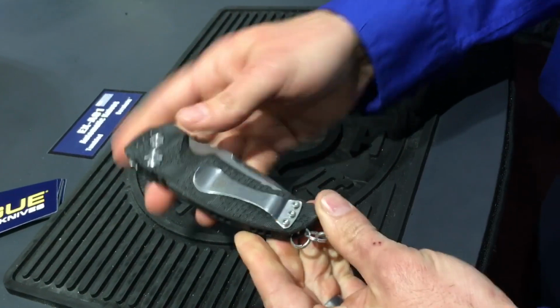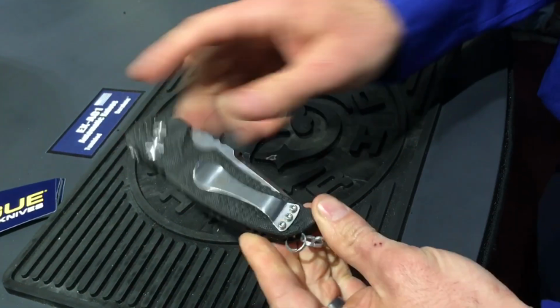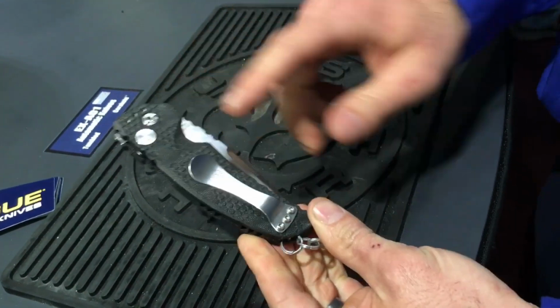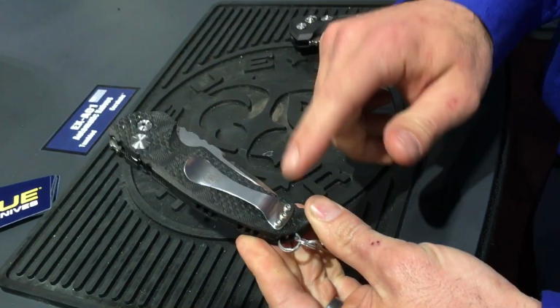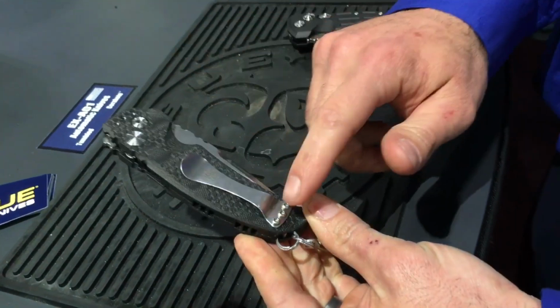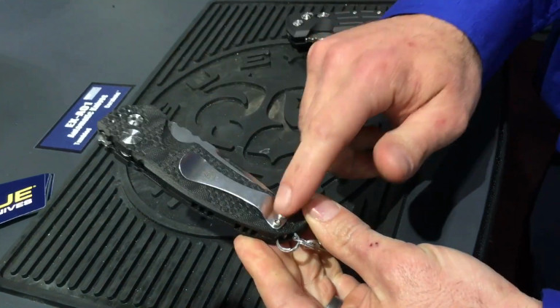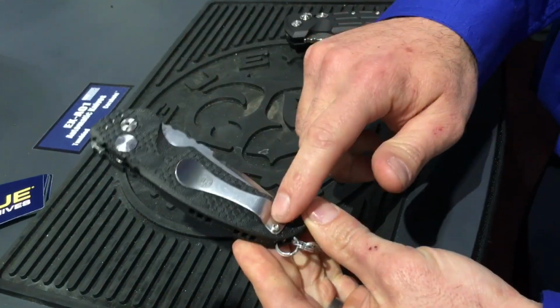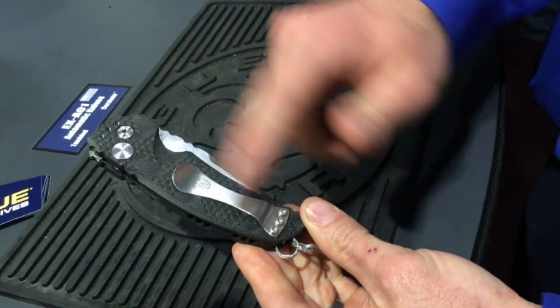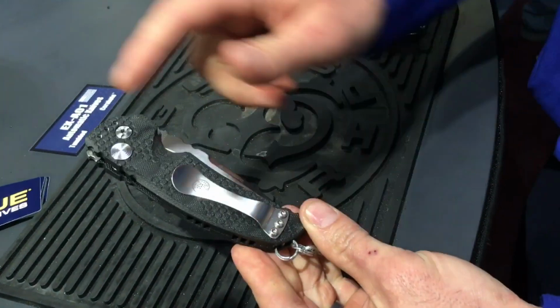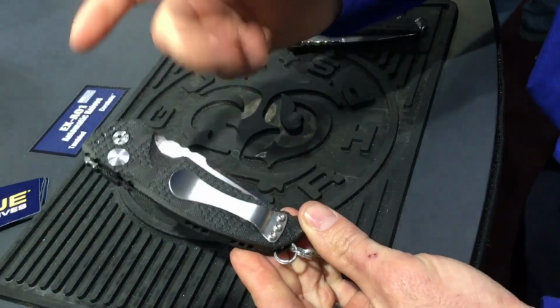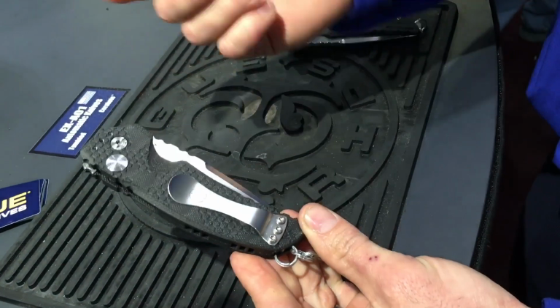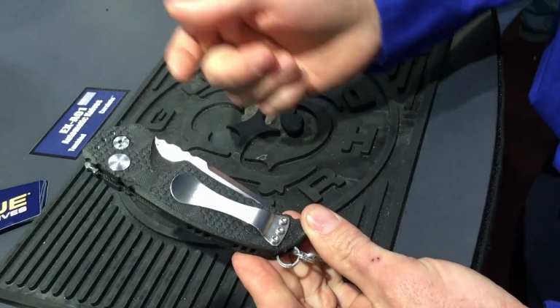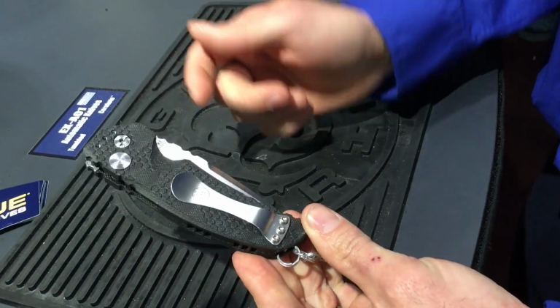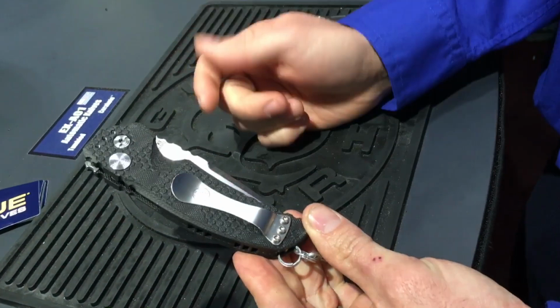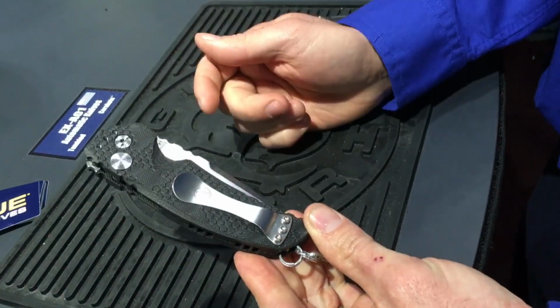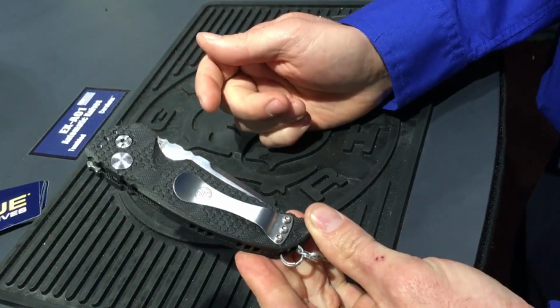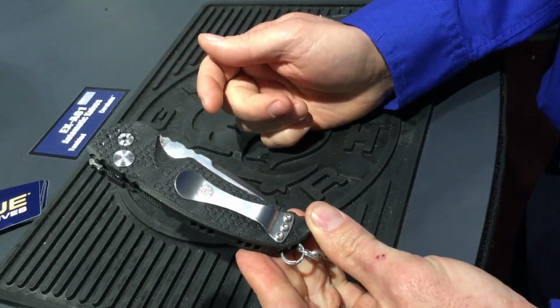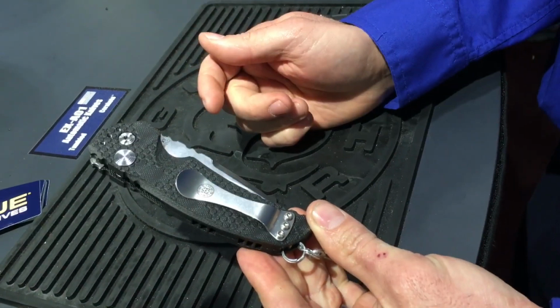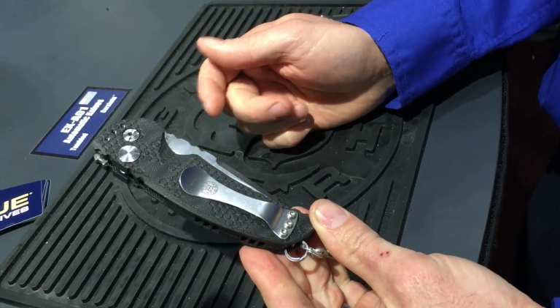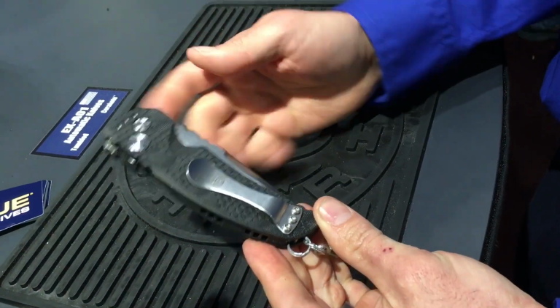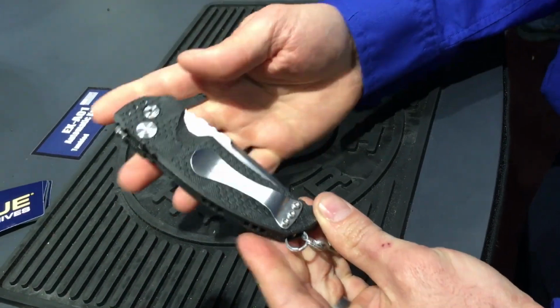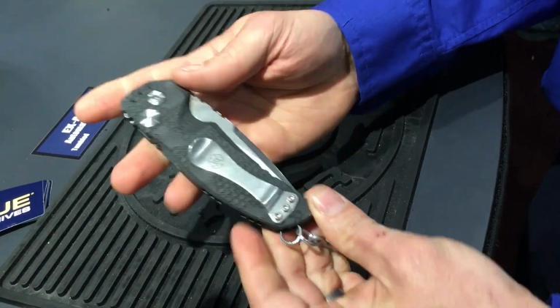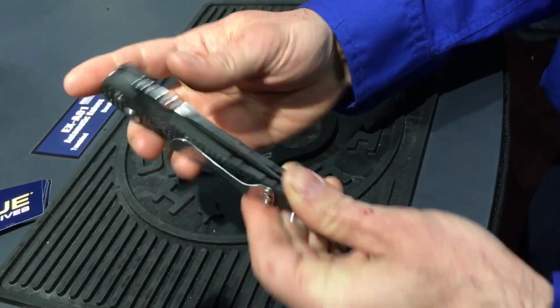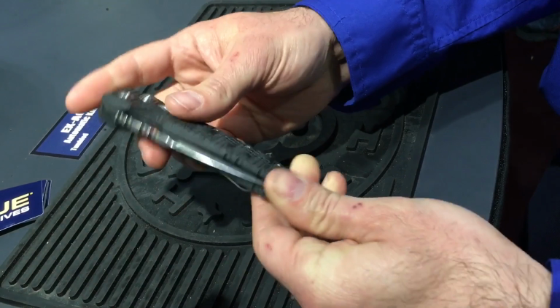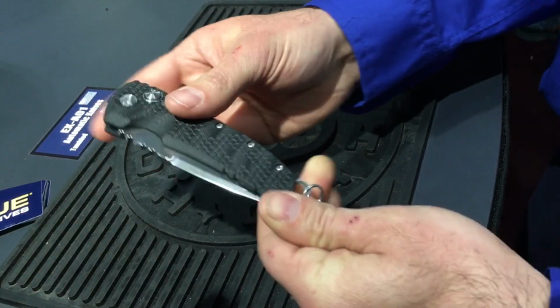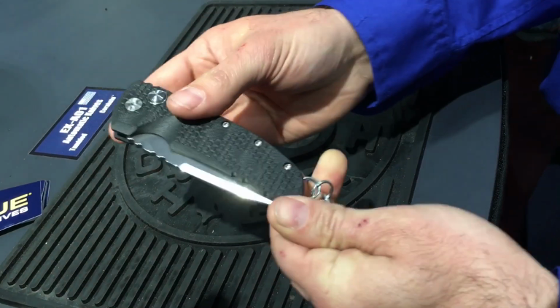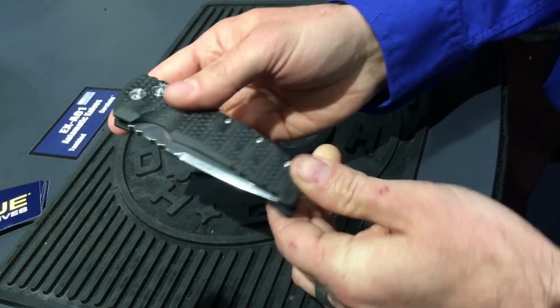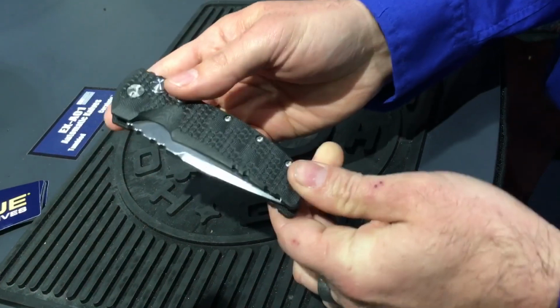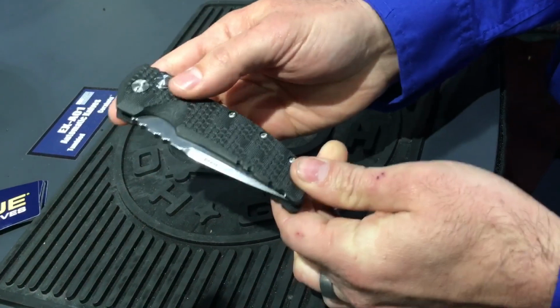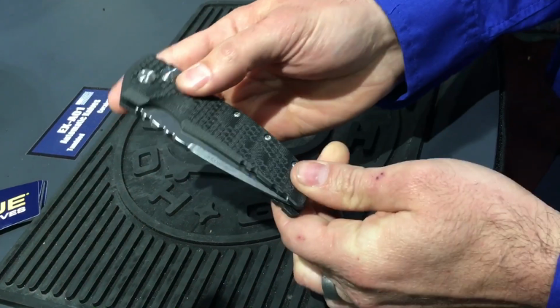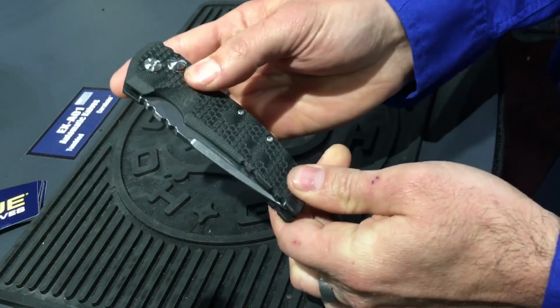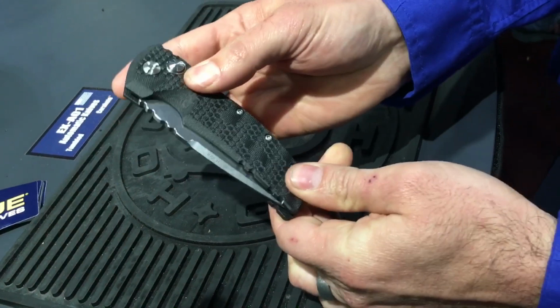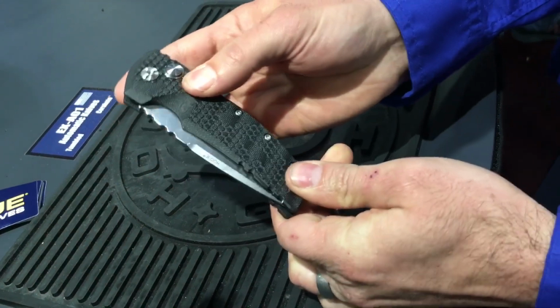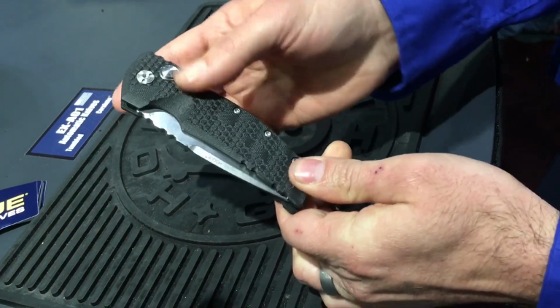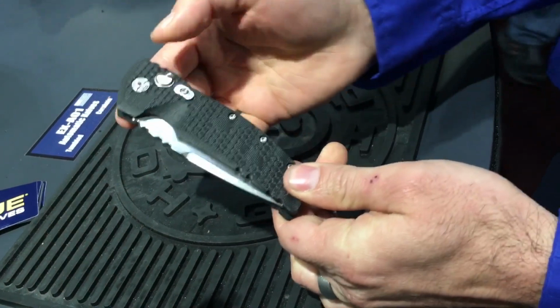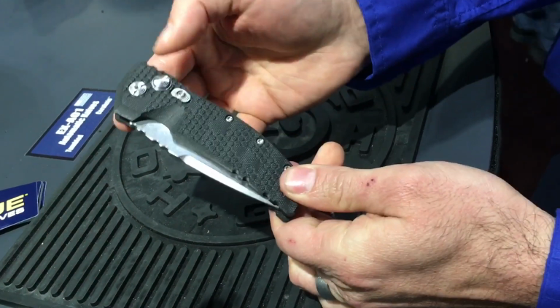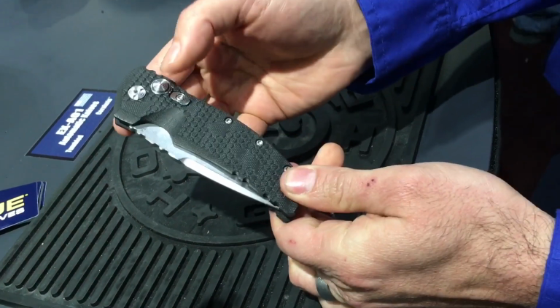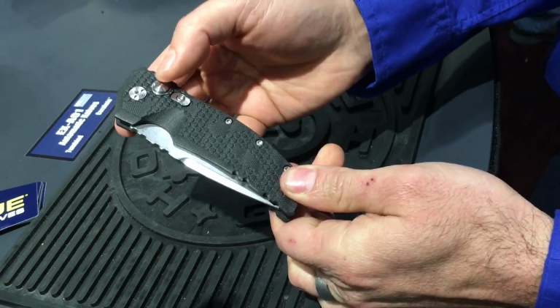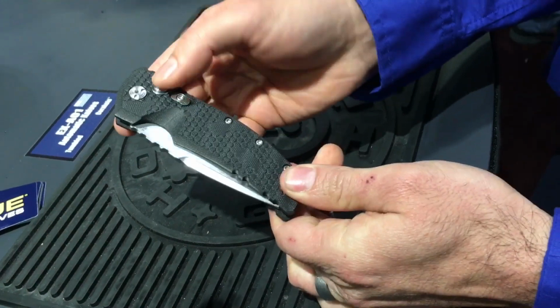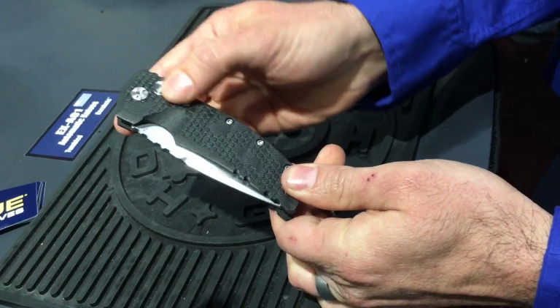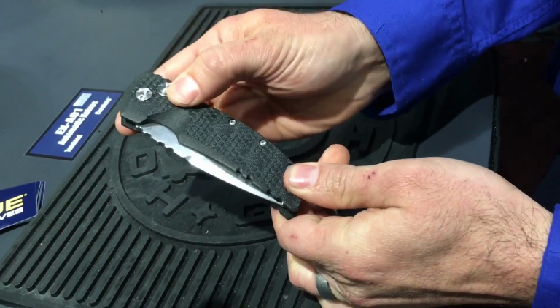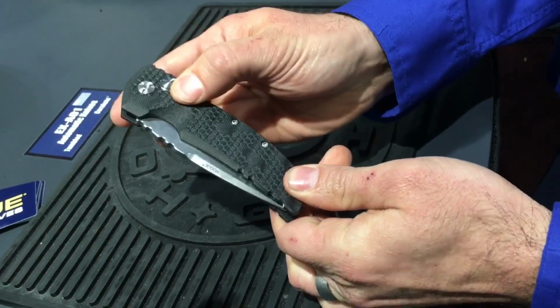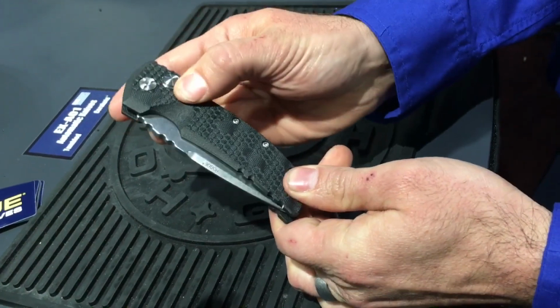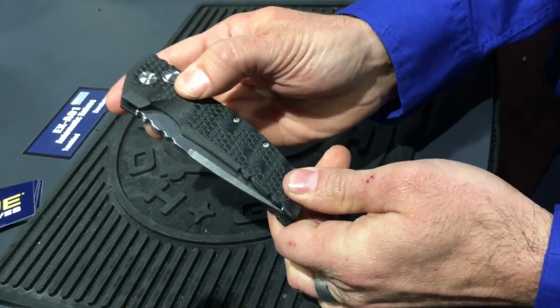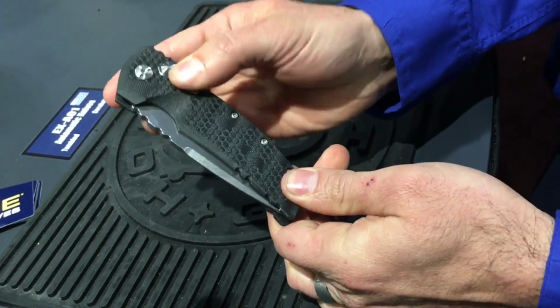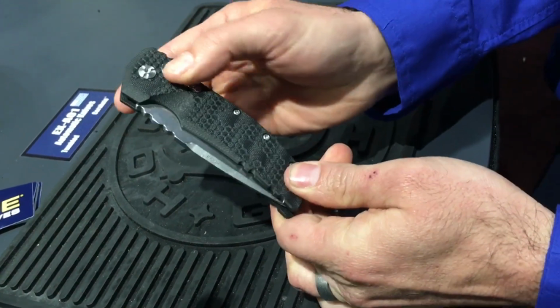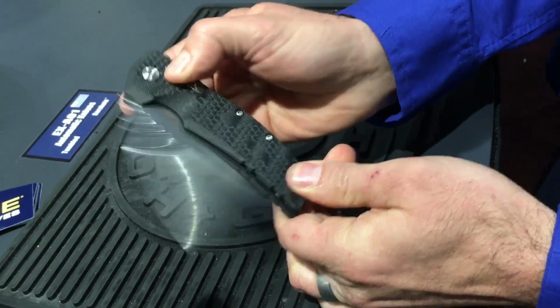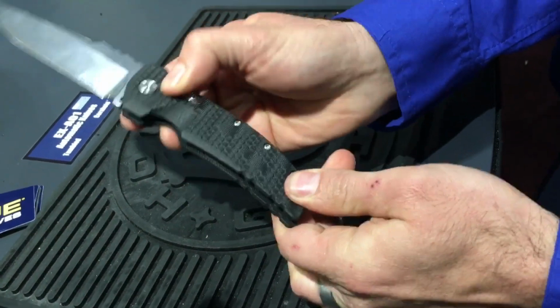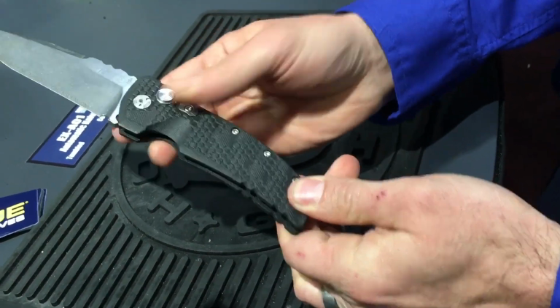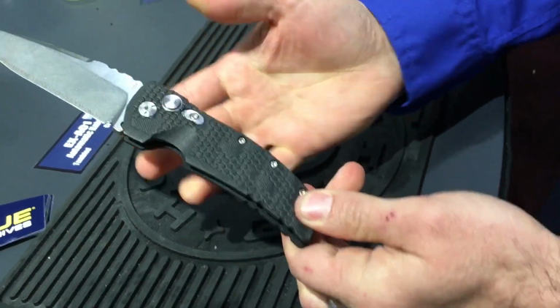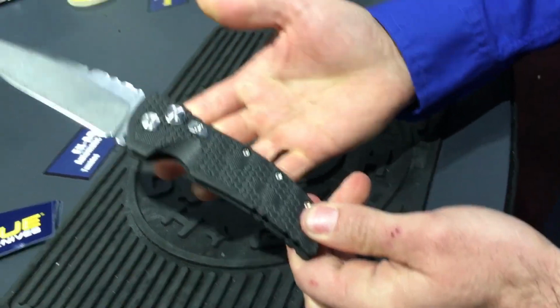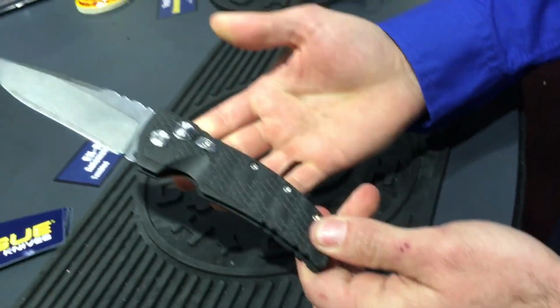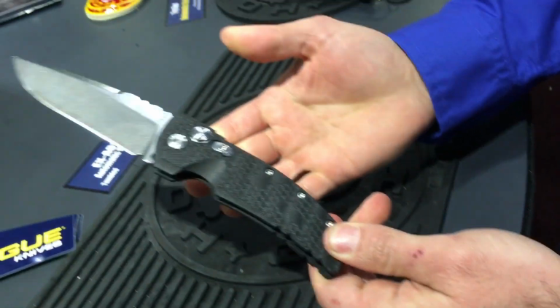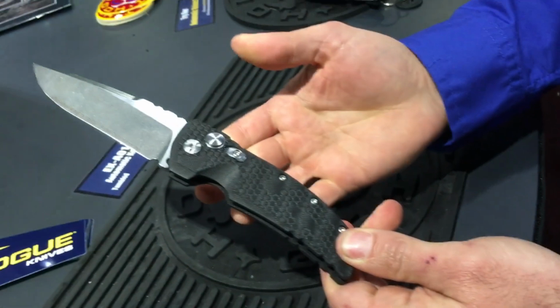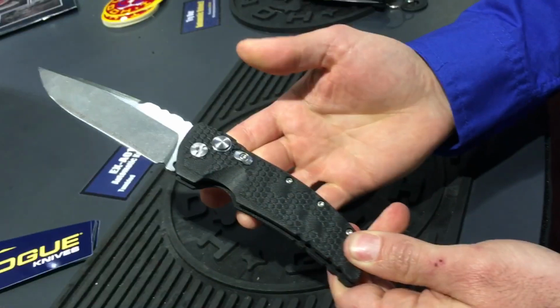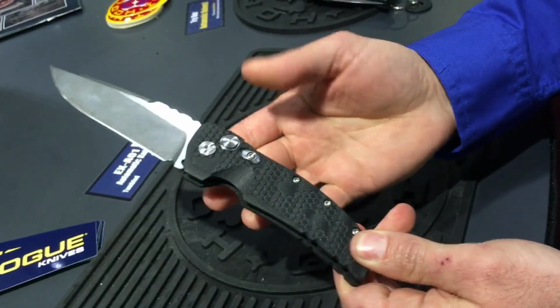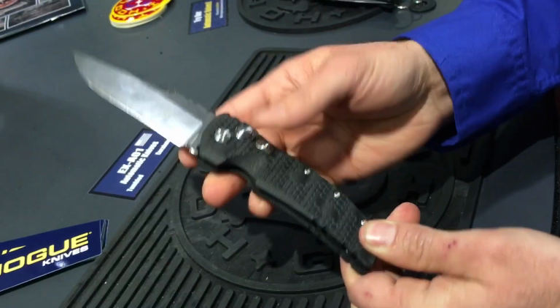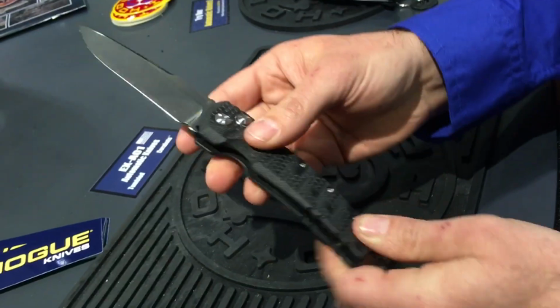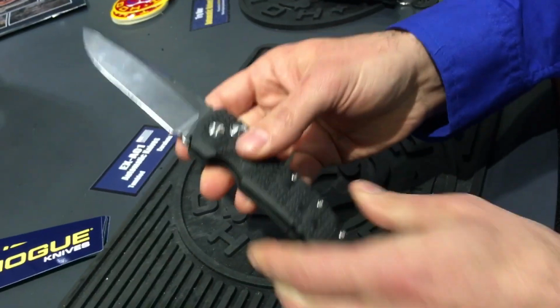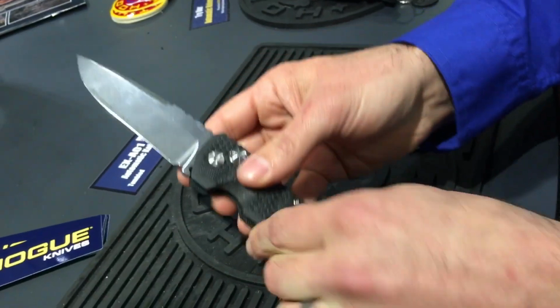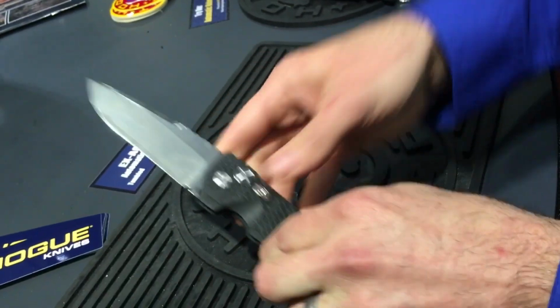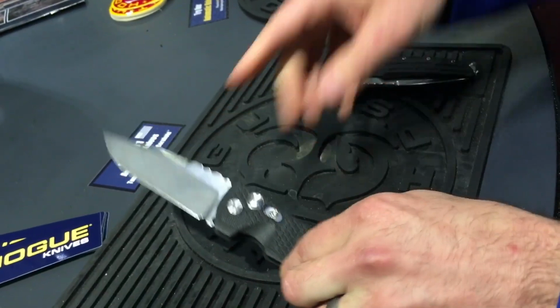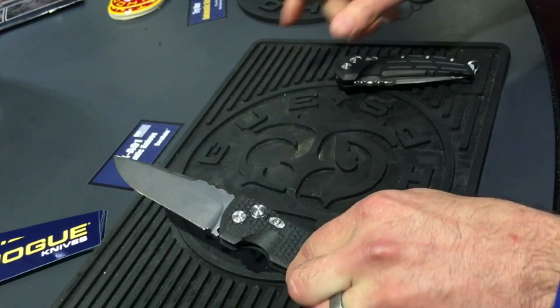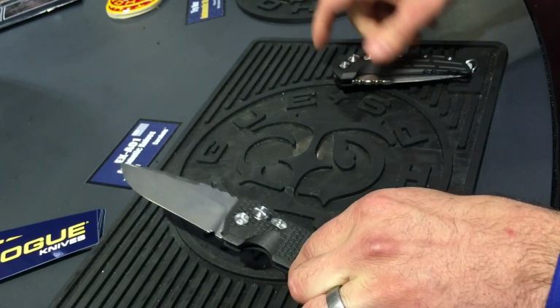We've got tip-up and tip-down carry — same options. This one's a tumbled finish blade, which keeps the price point down a little bit.